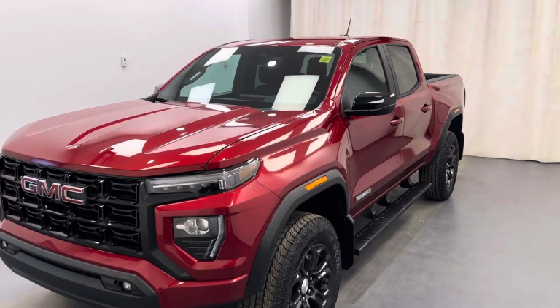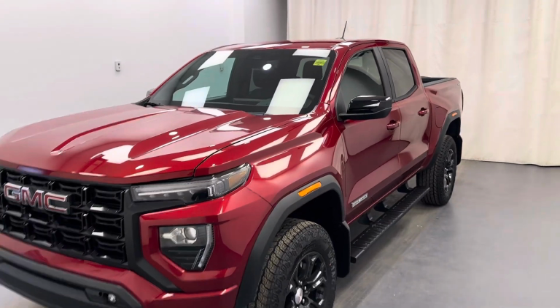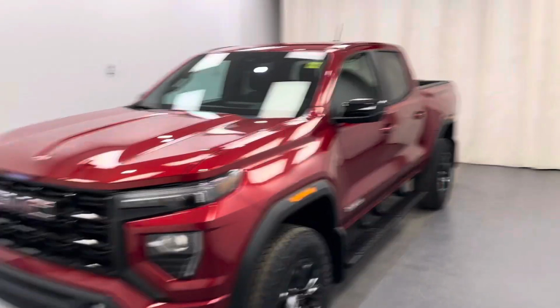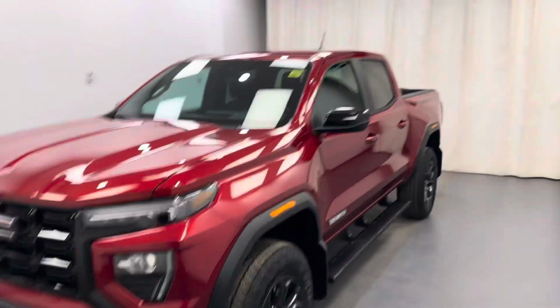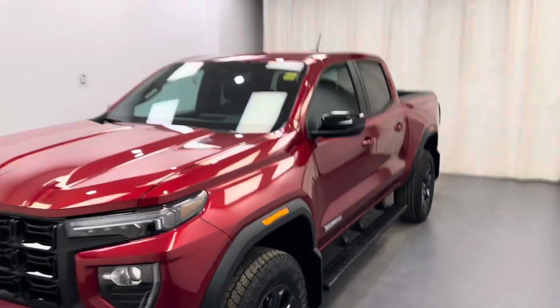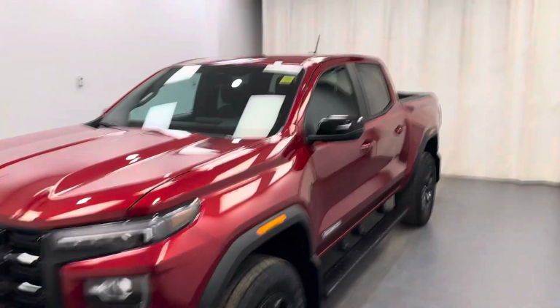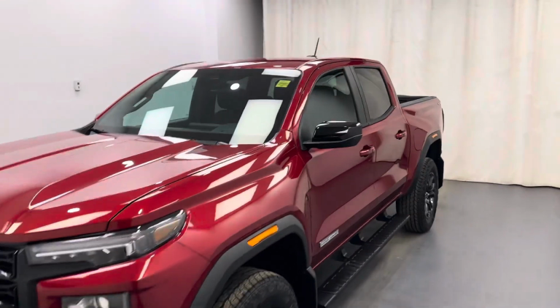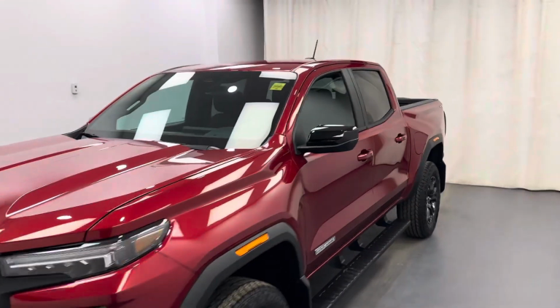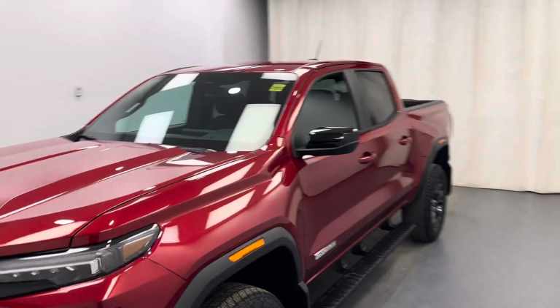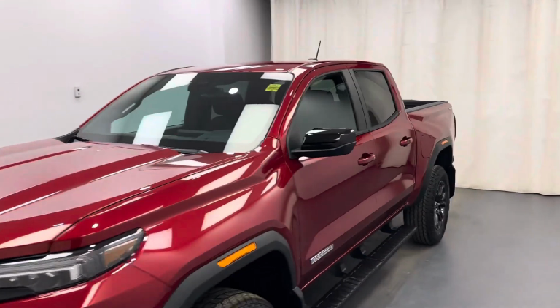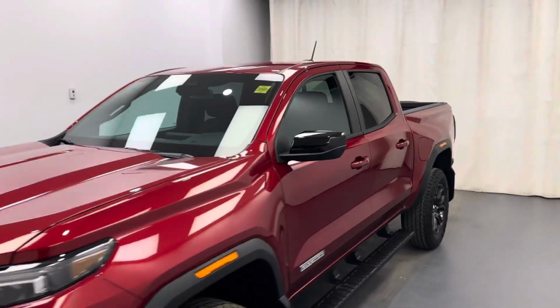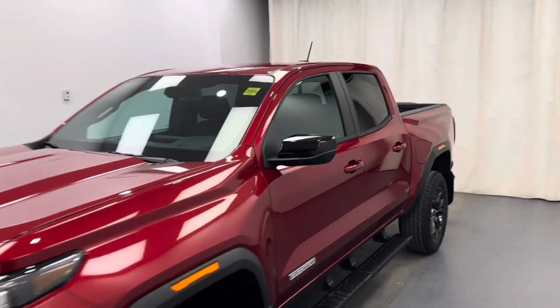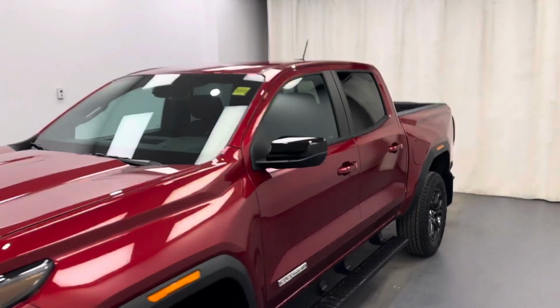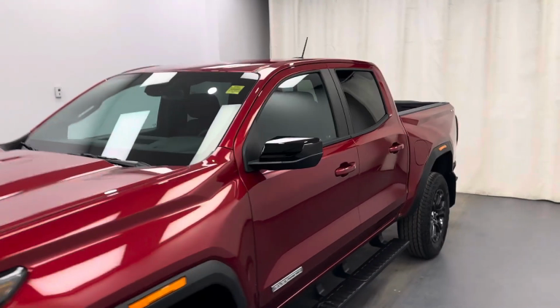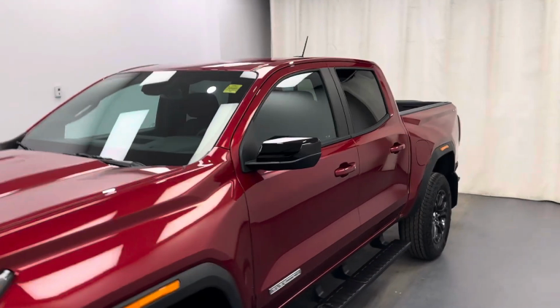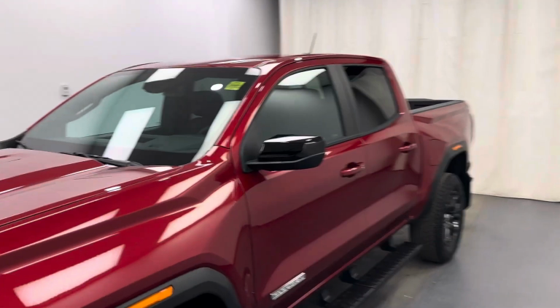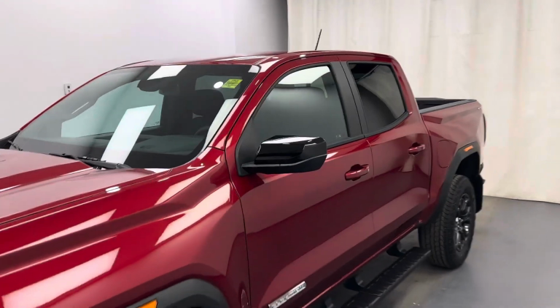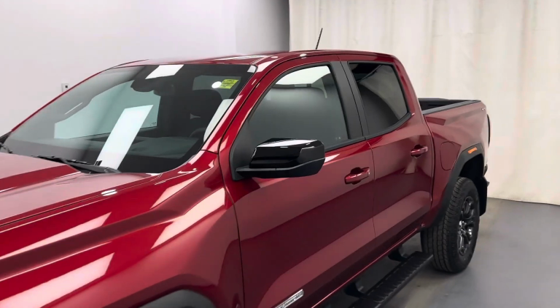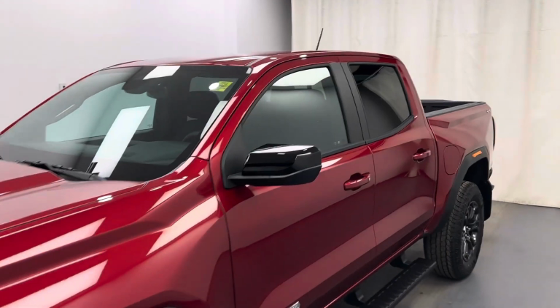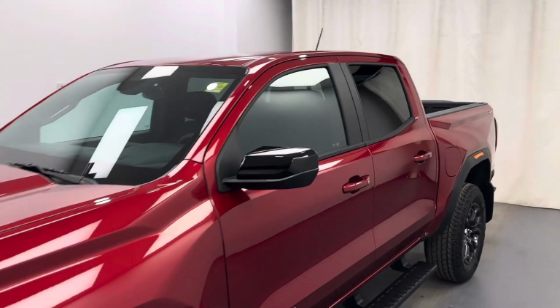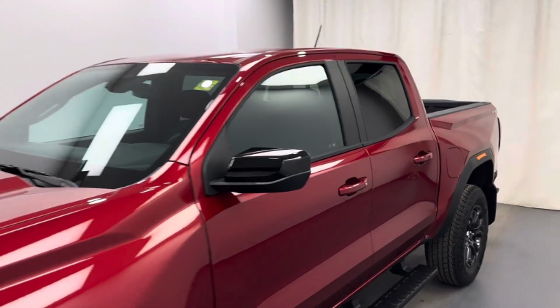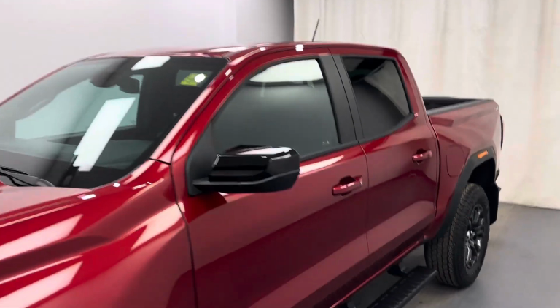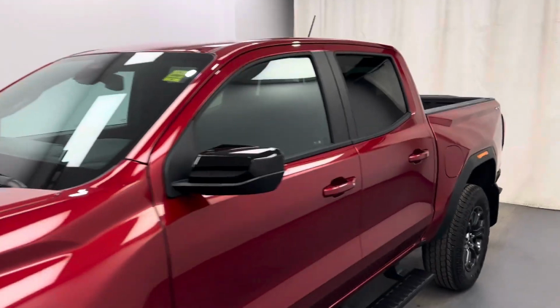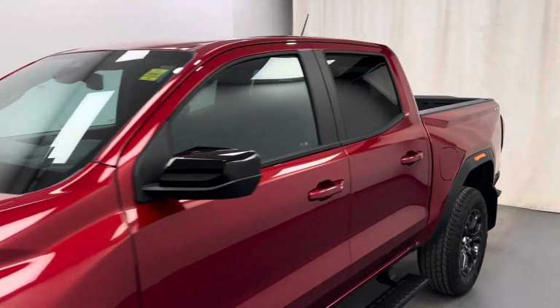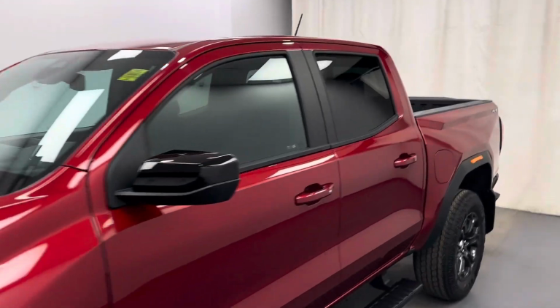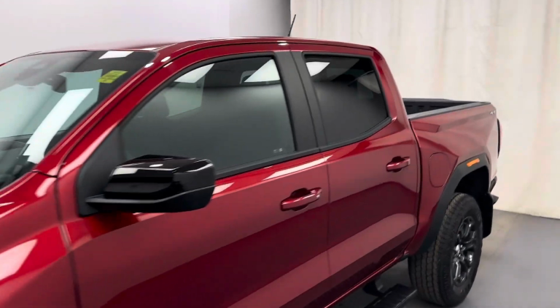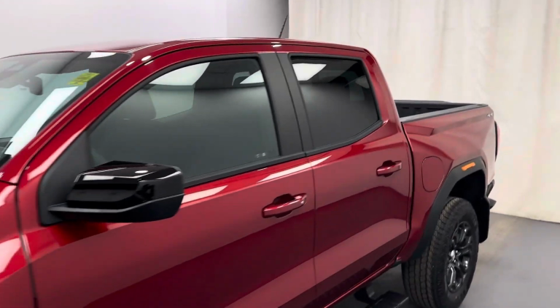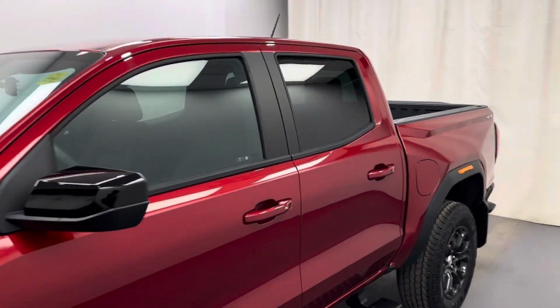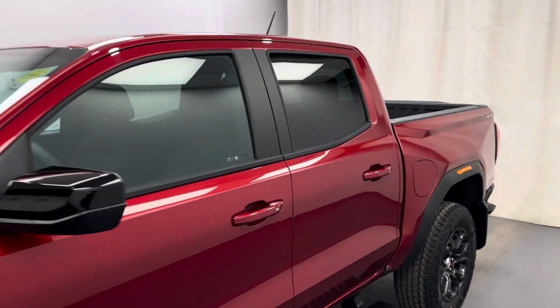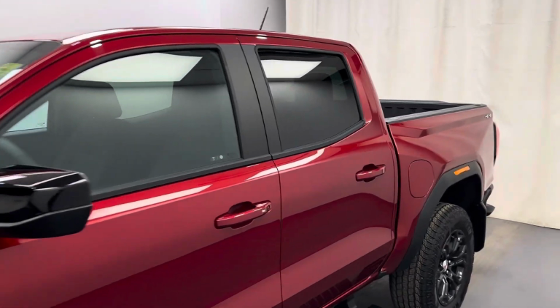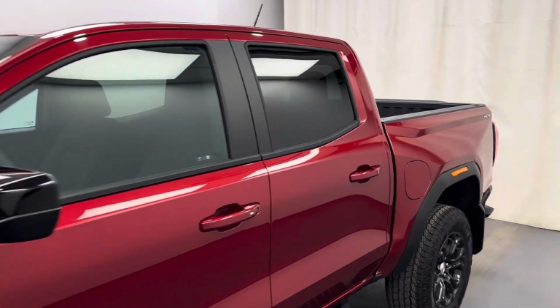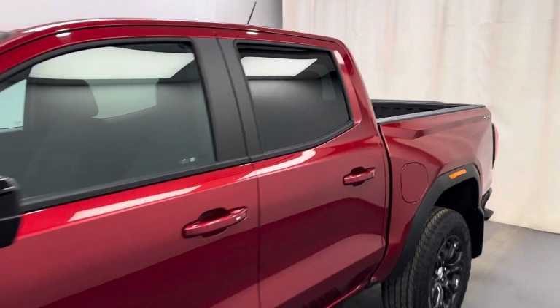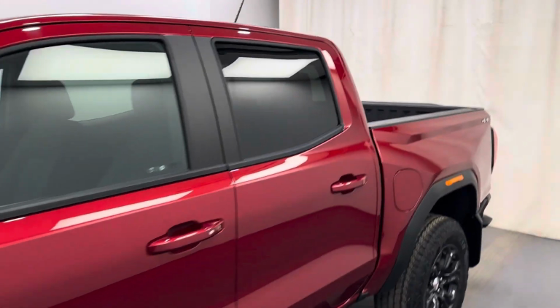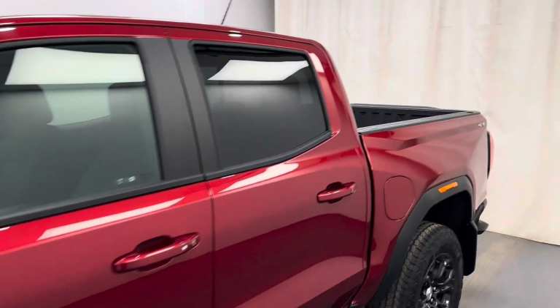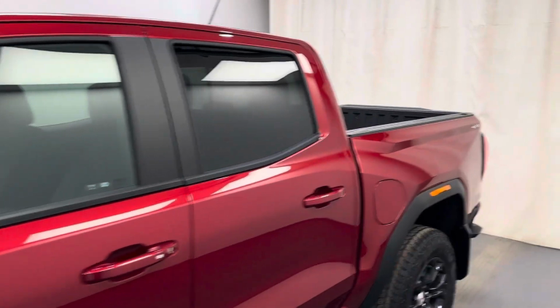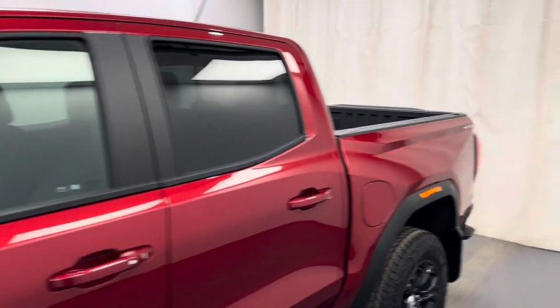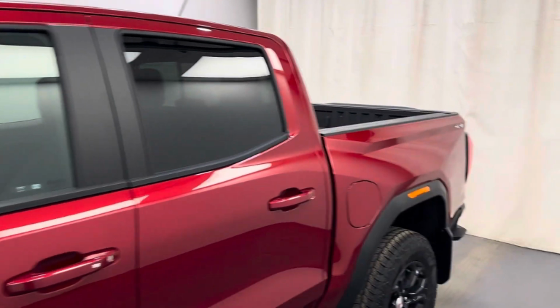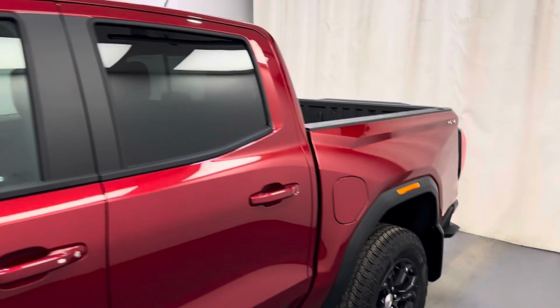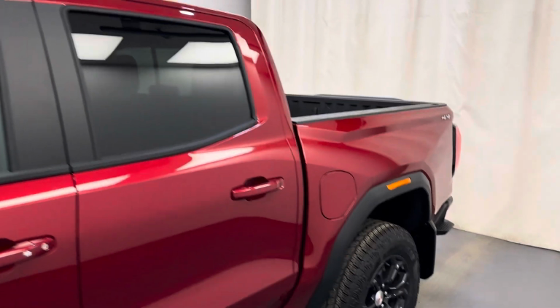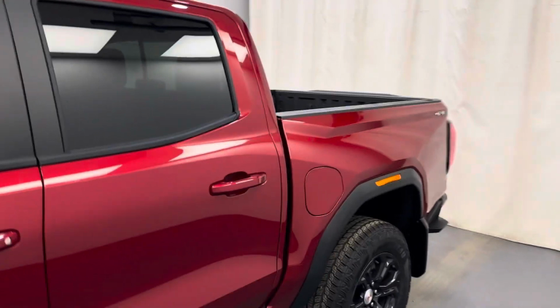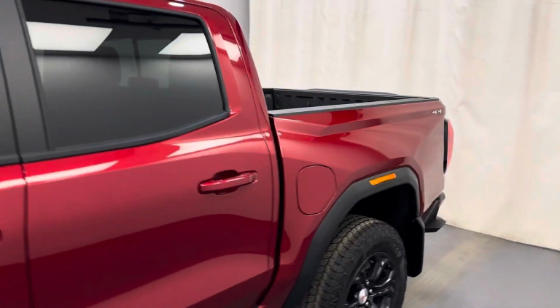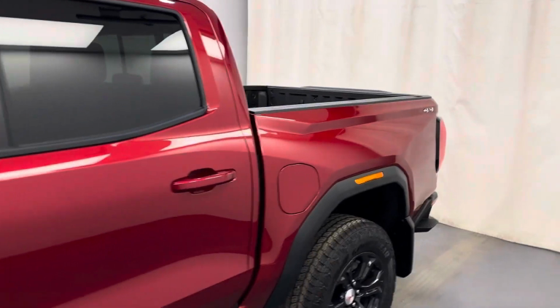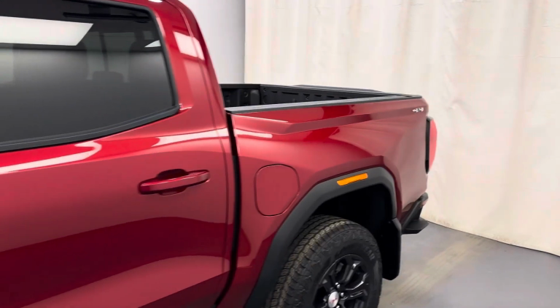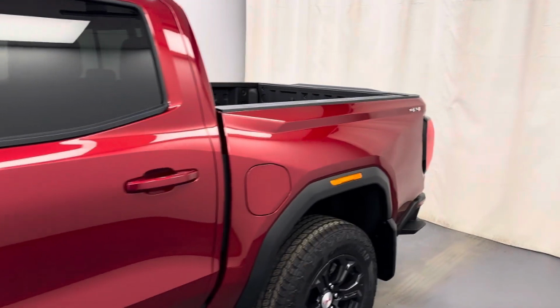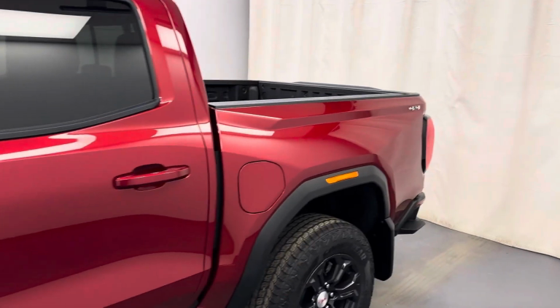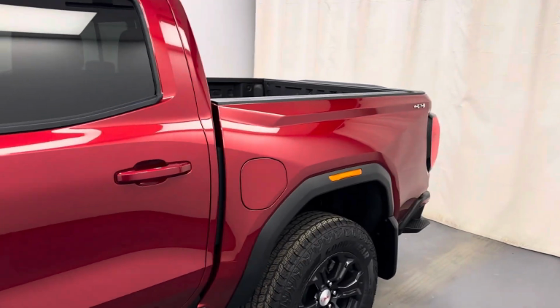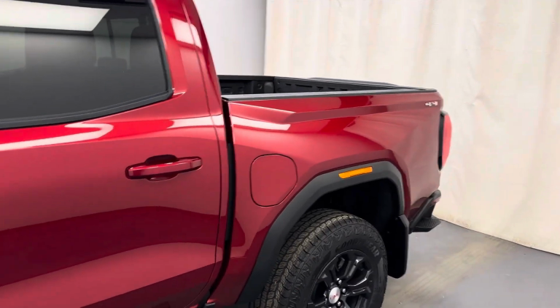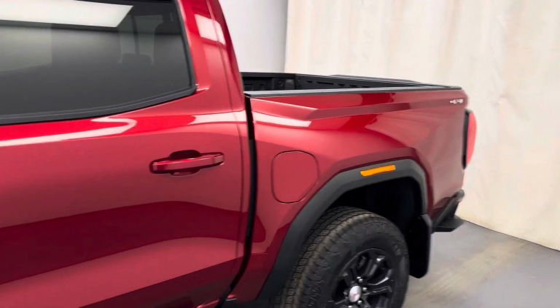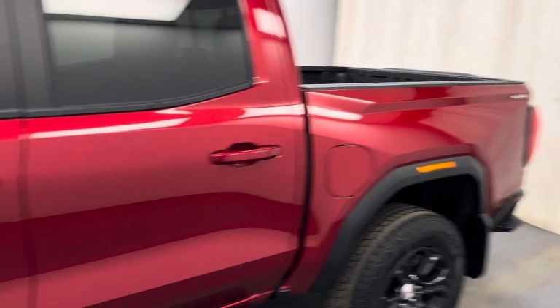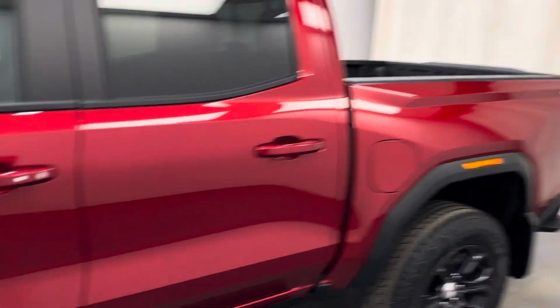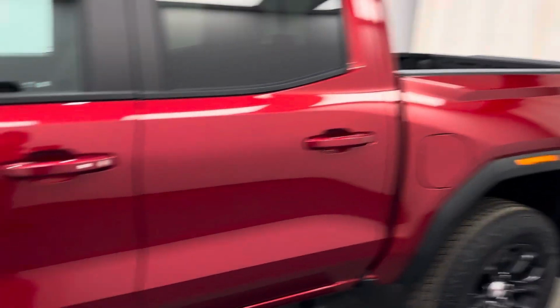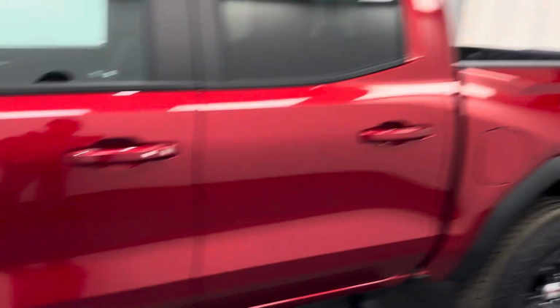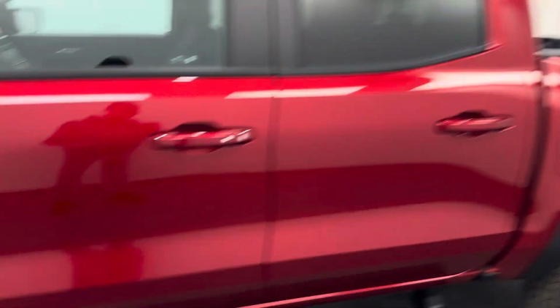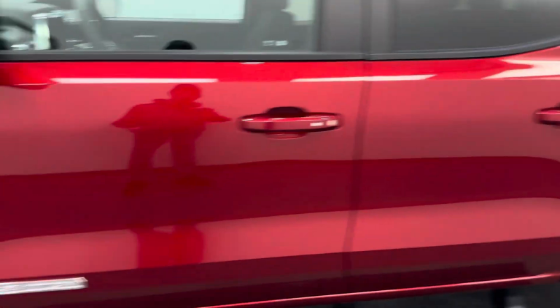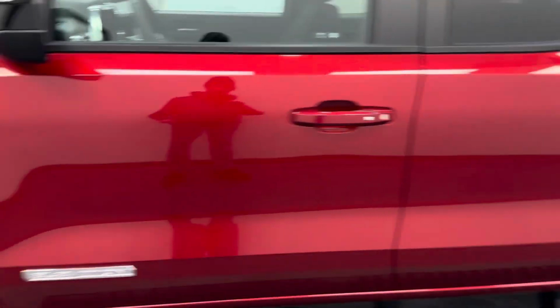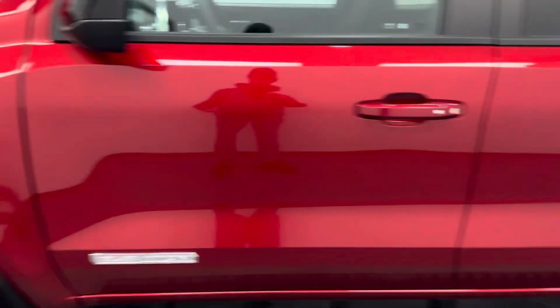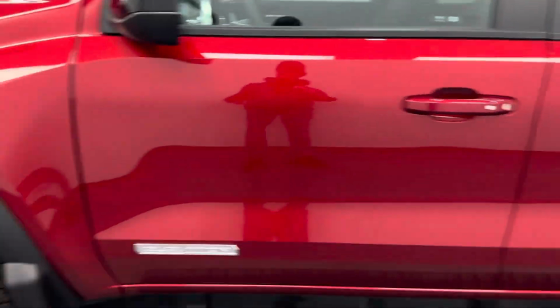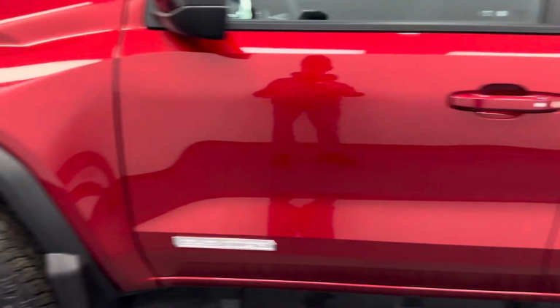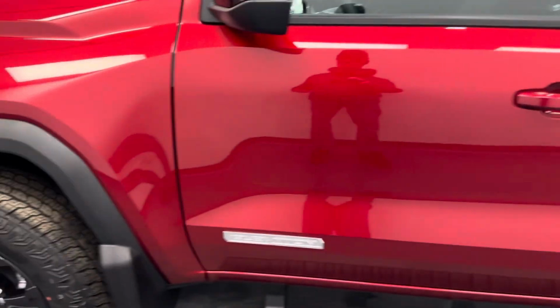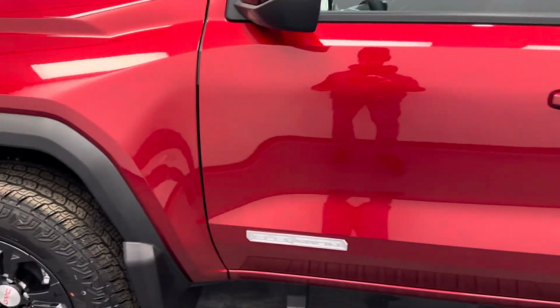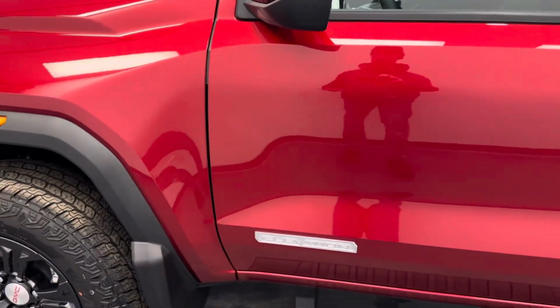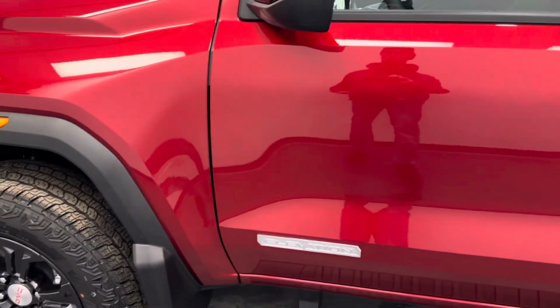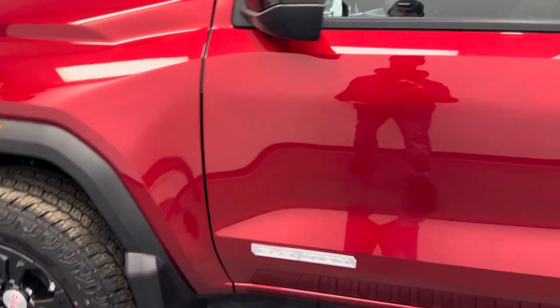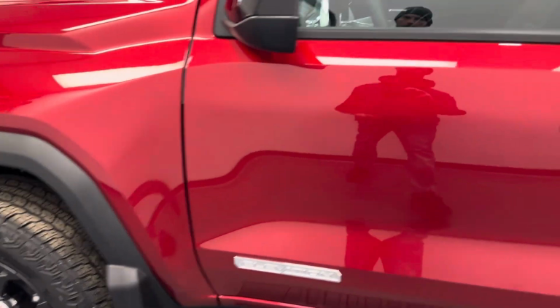This is stock number 253859. It's a 2023 GMC Canyon, Elevation Edition in red.